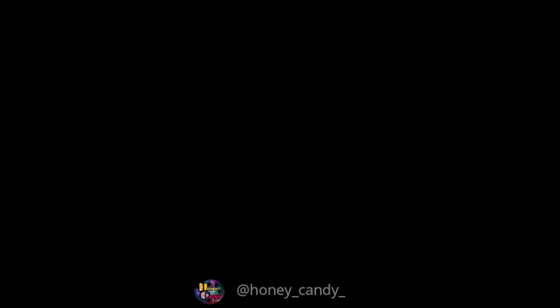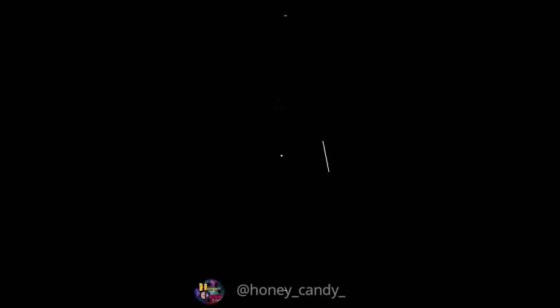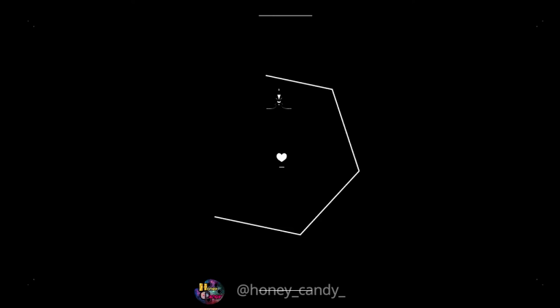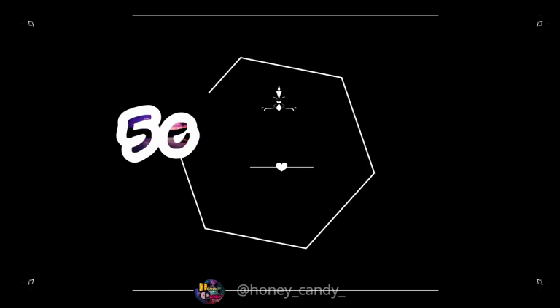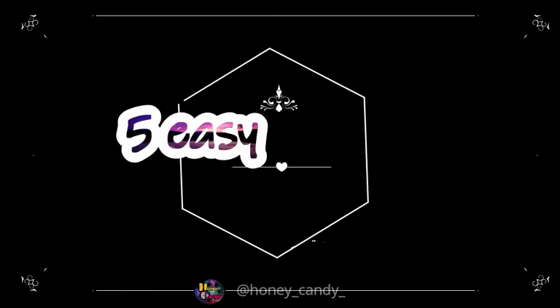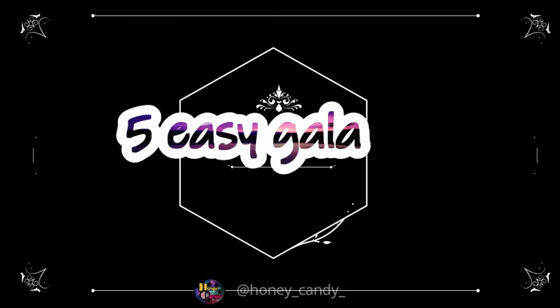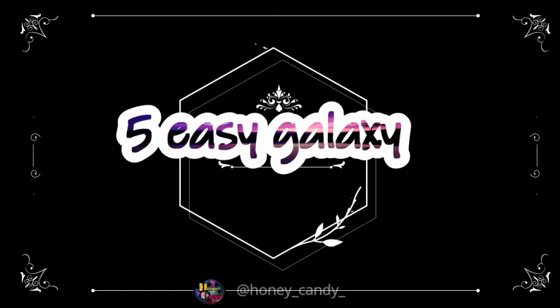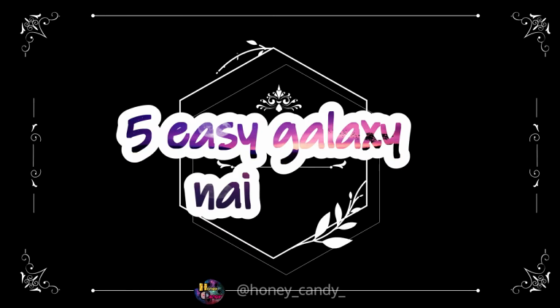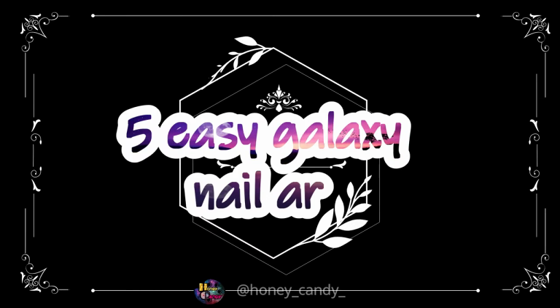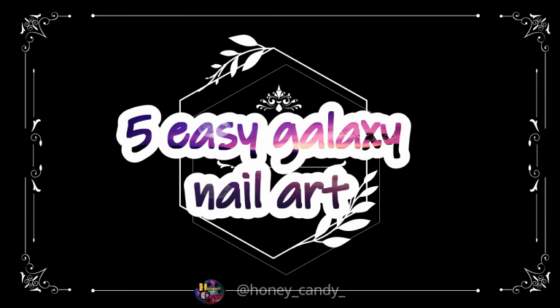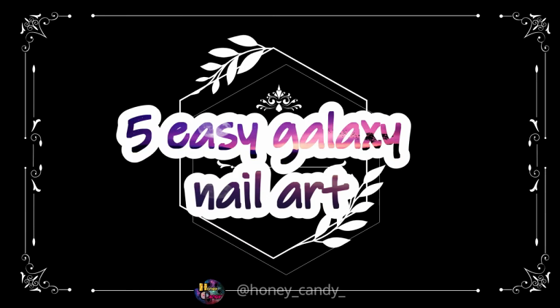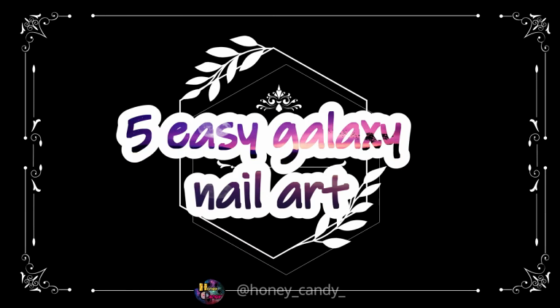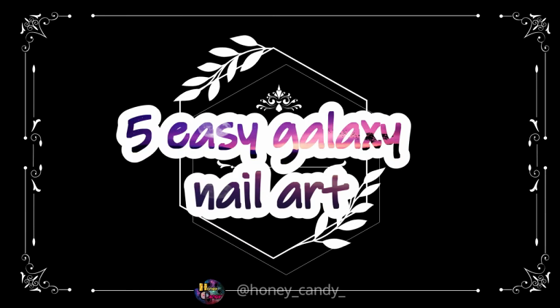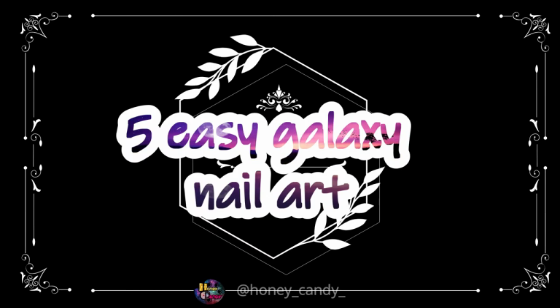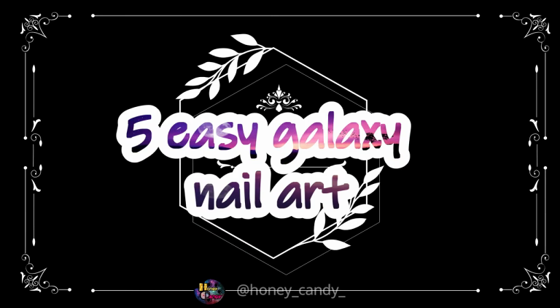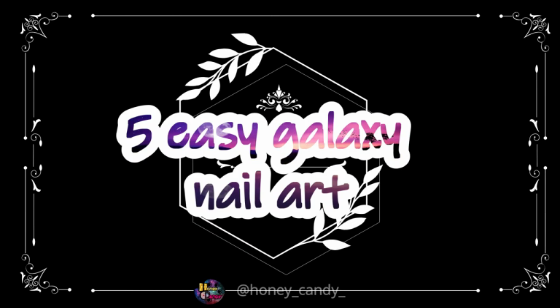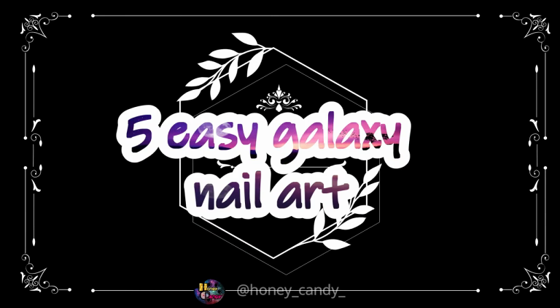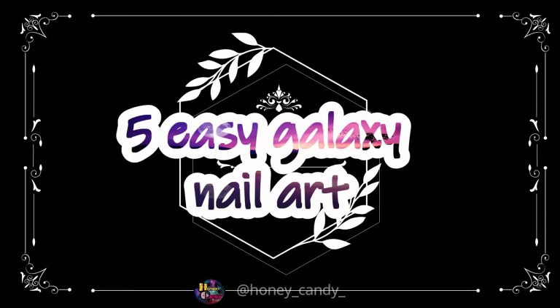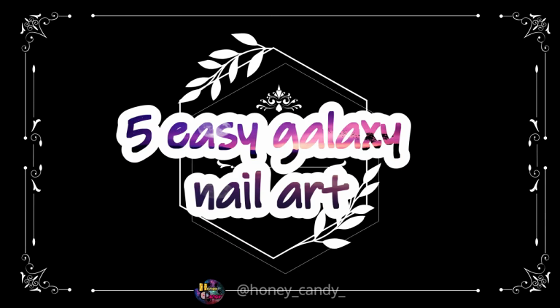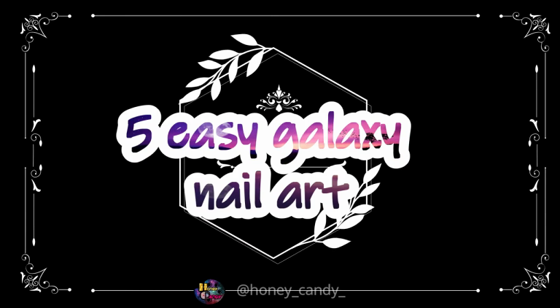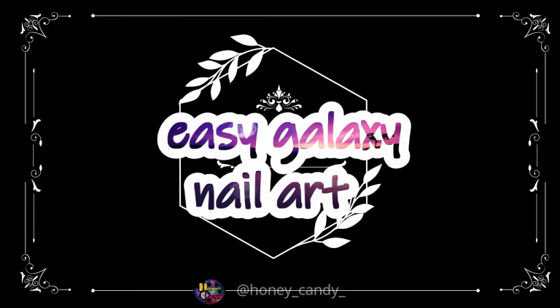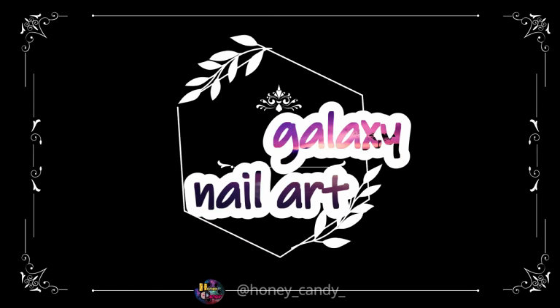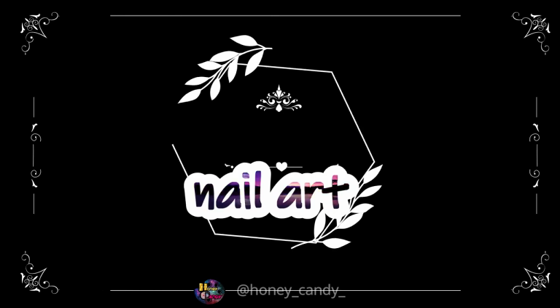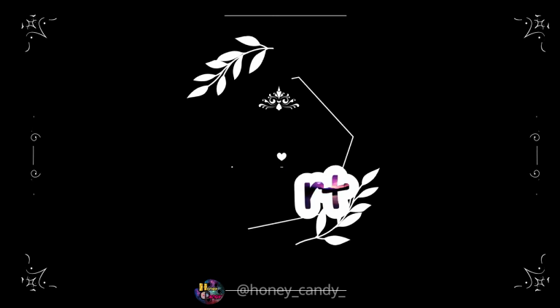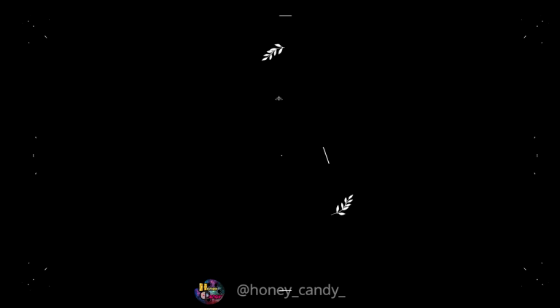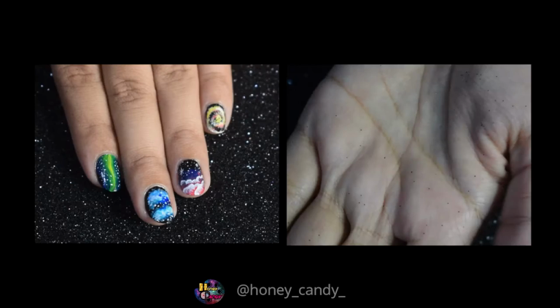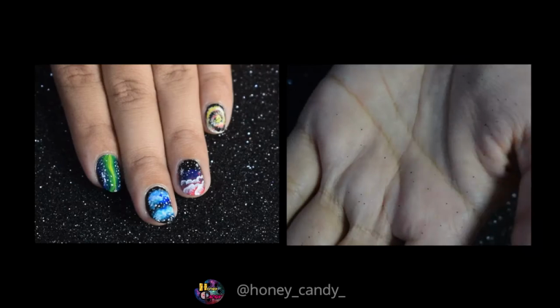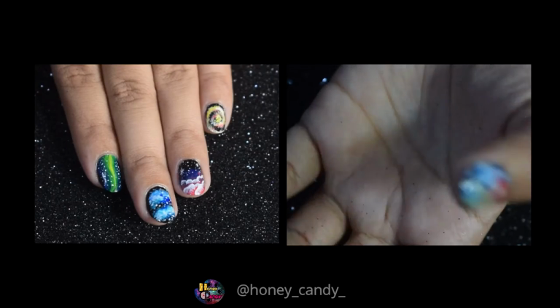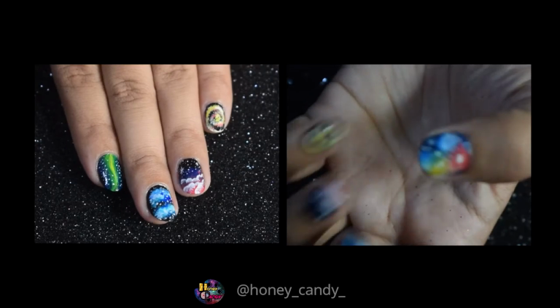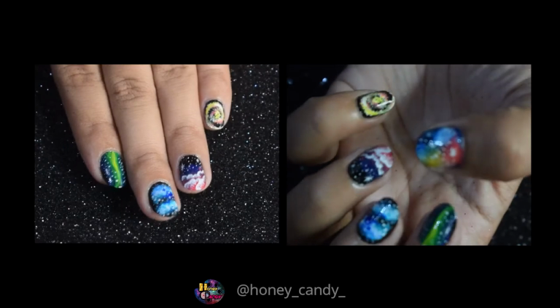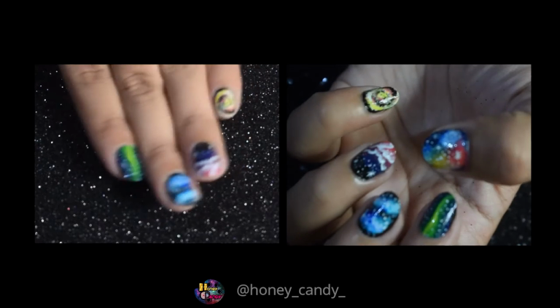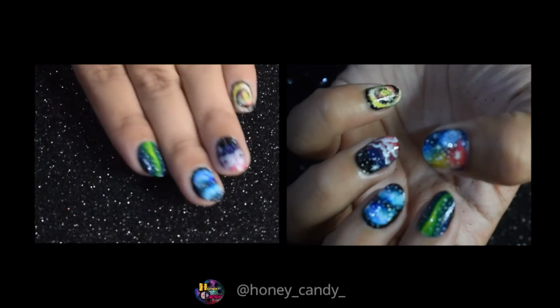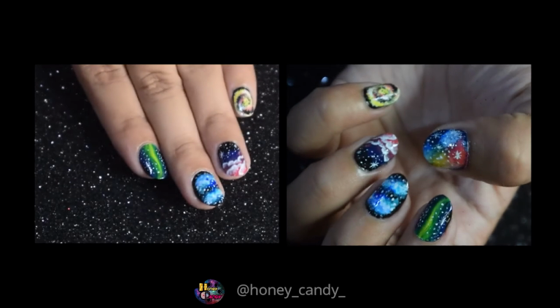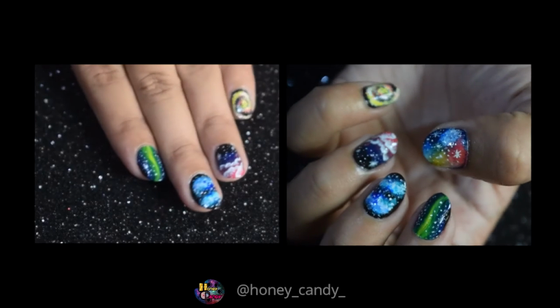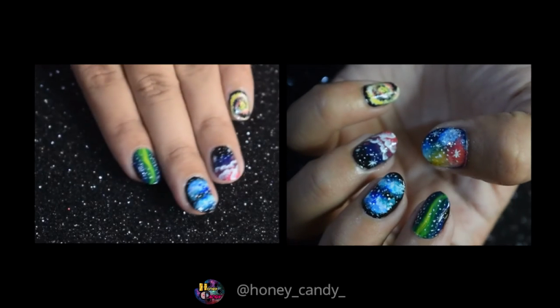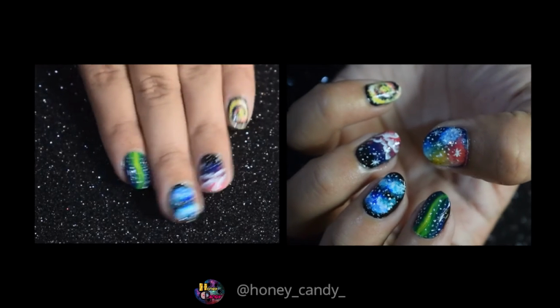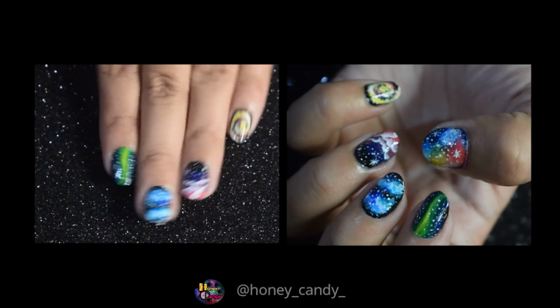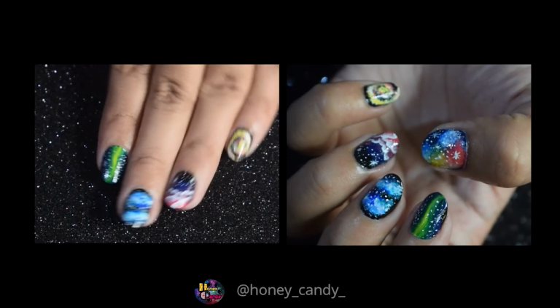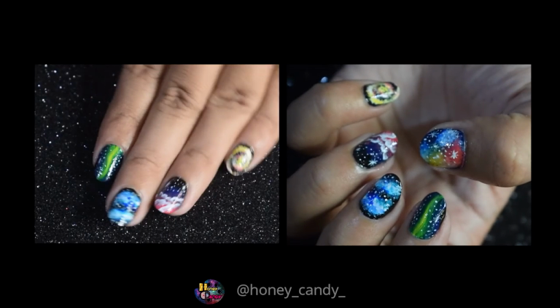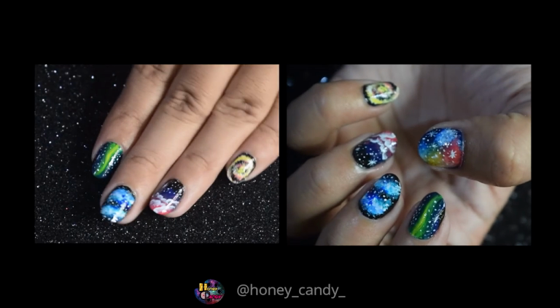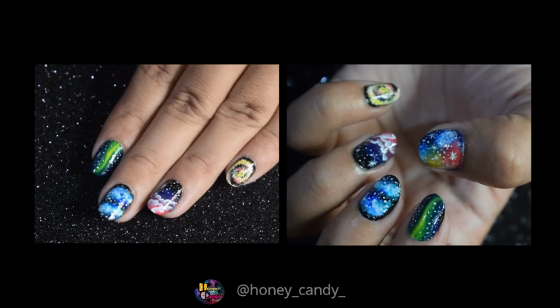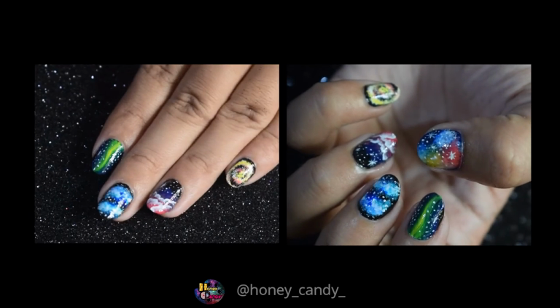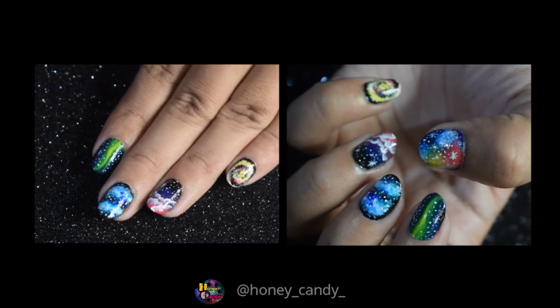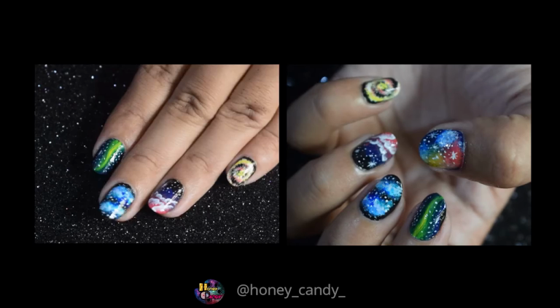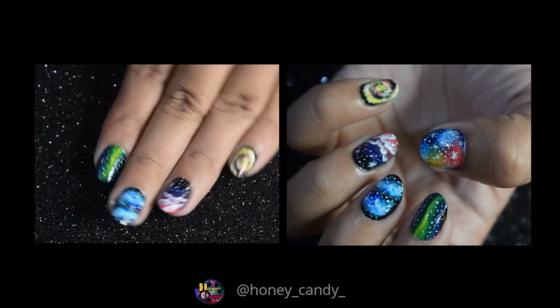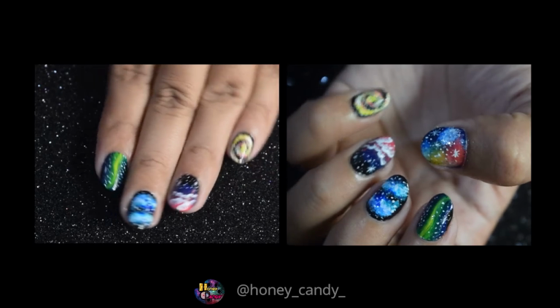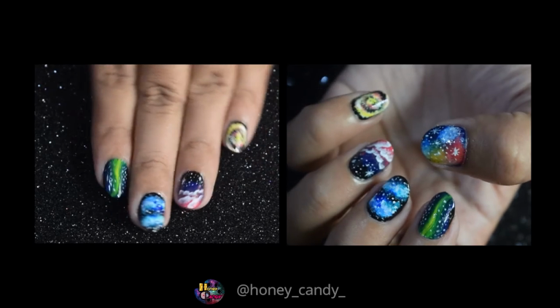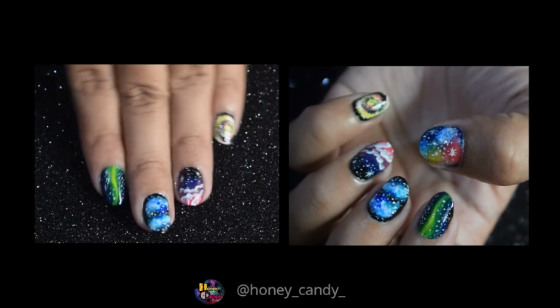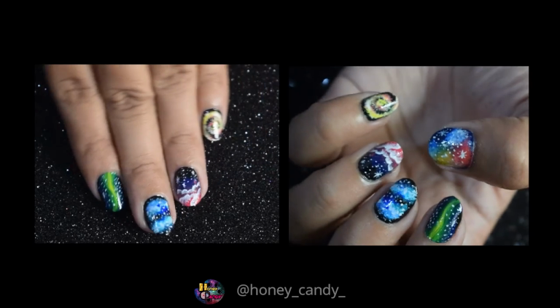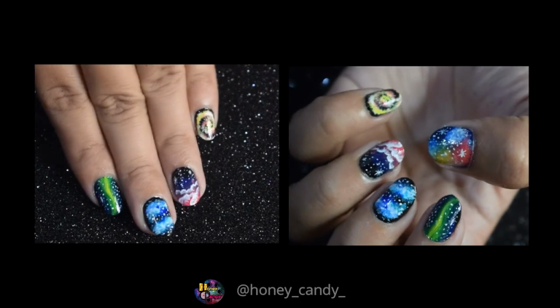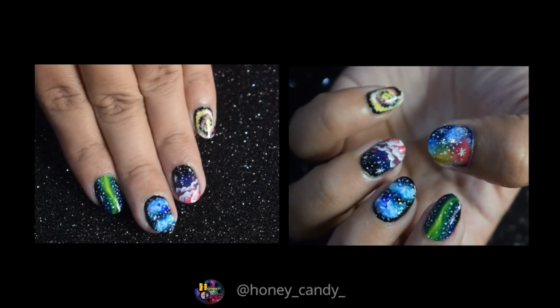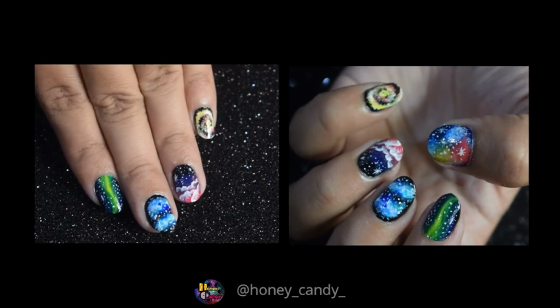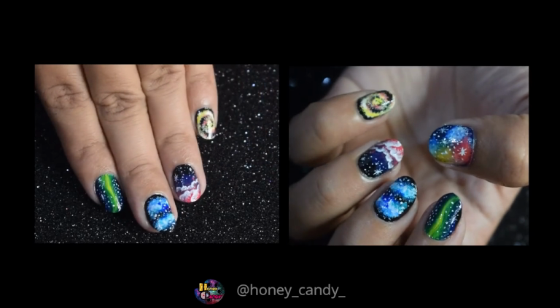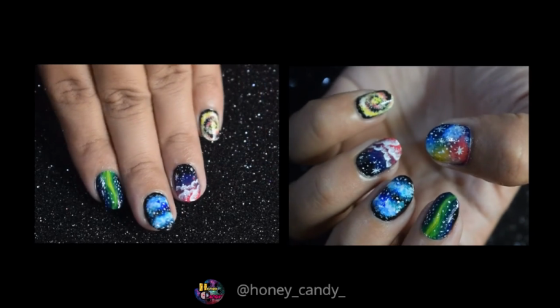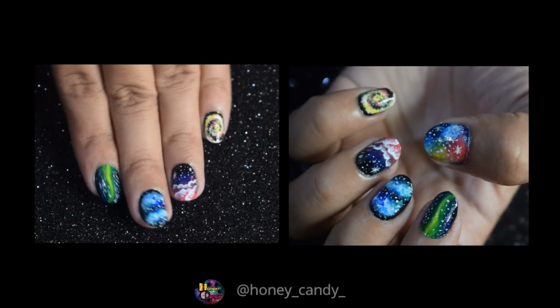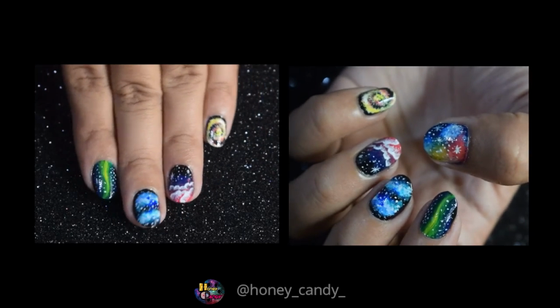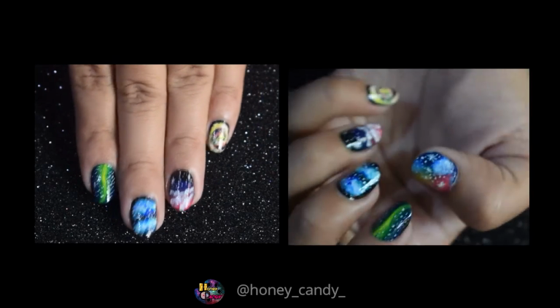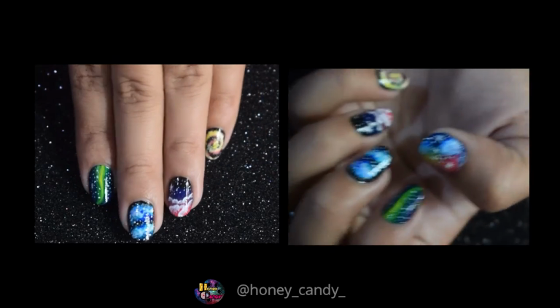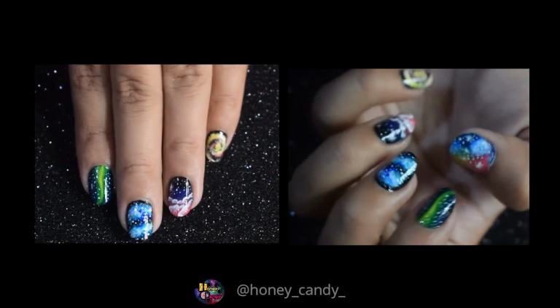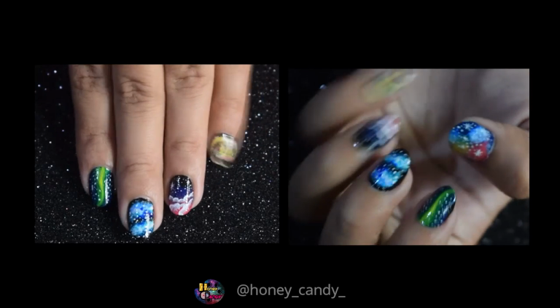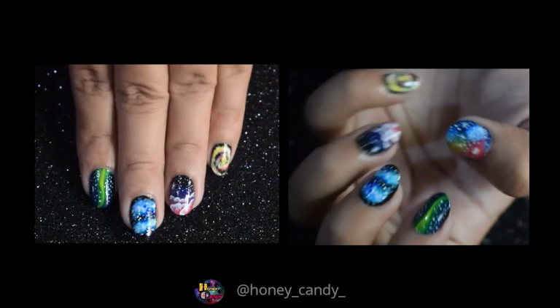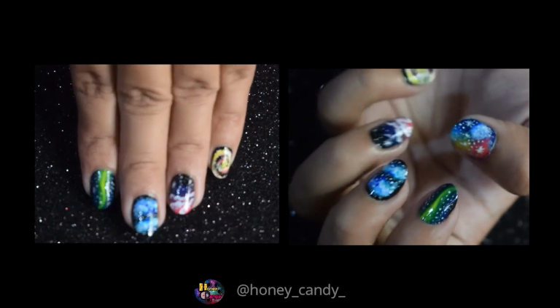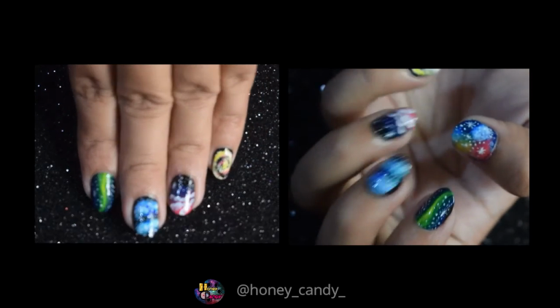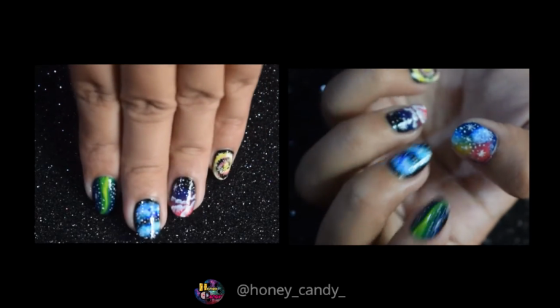5 easy galaxy inspired nail art. Hello buddies, welcome back. This is a video from August 2018 but I didn't post it.